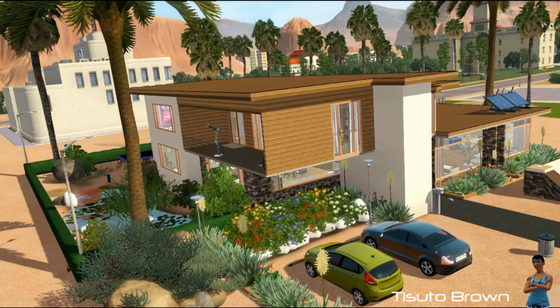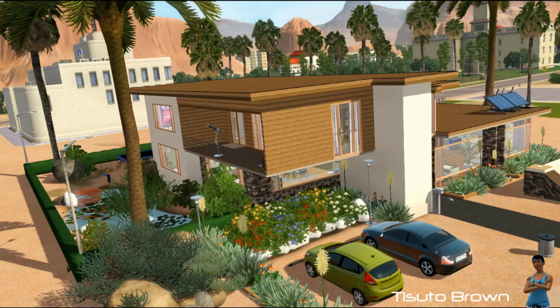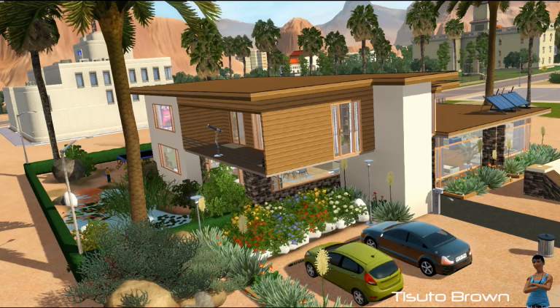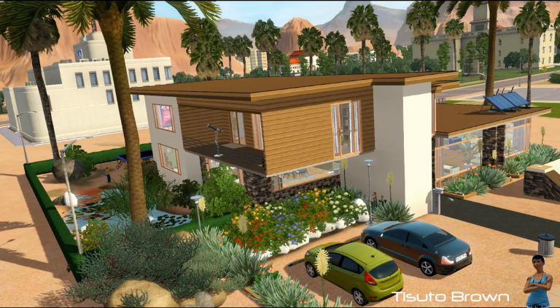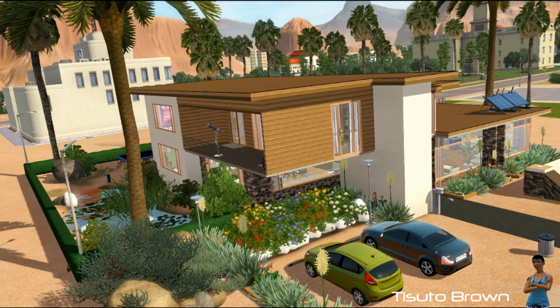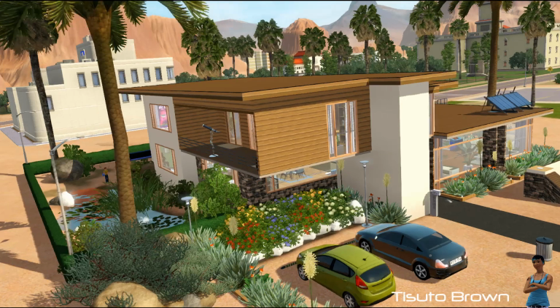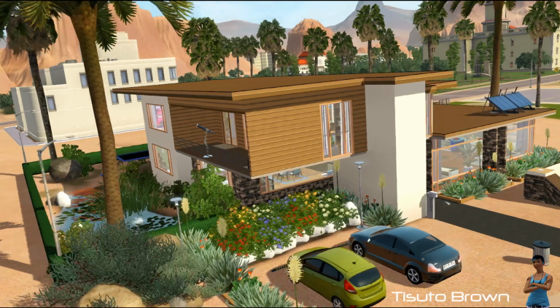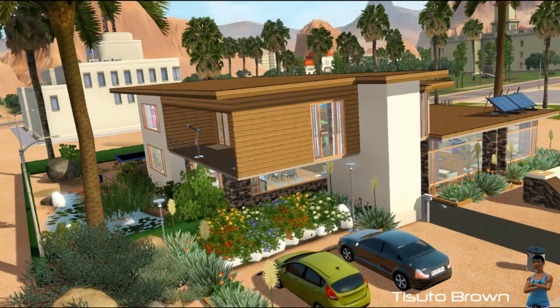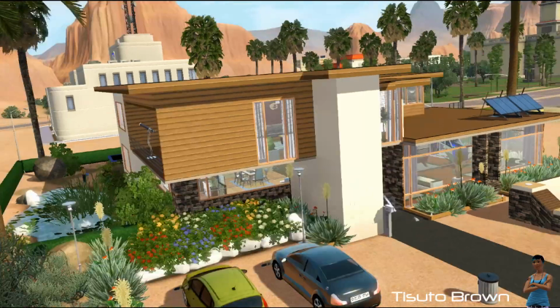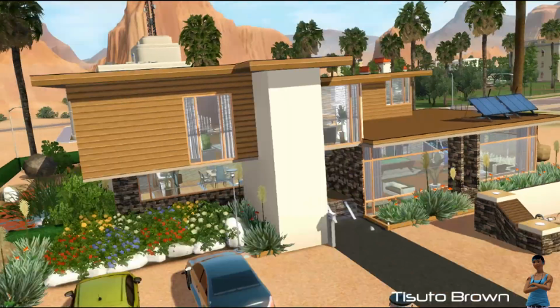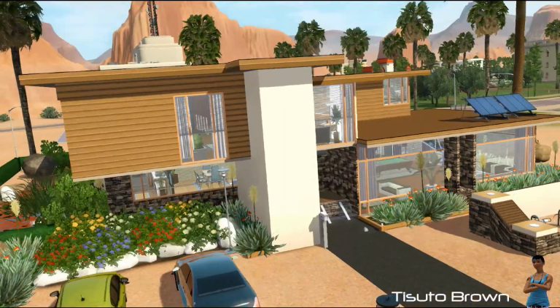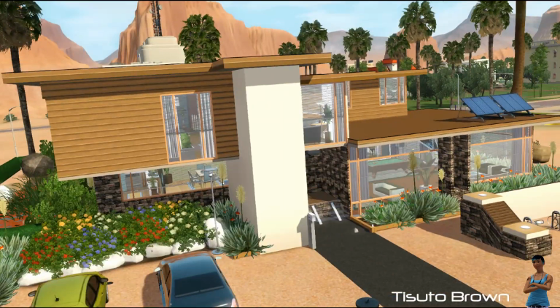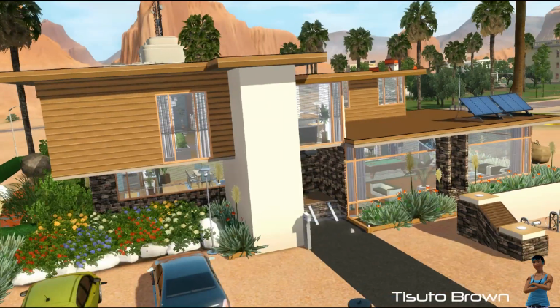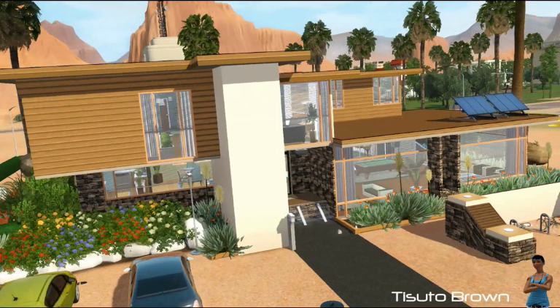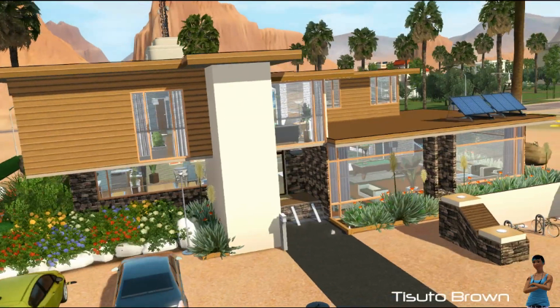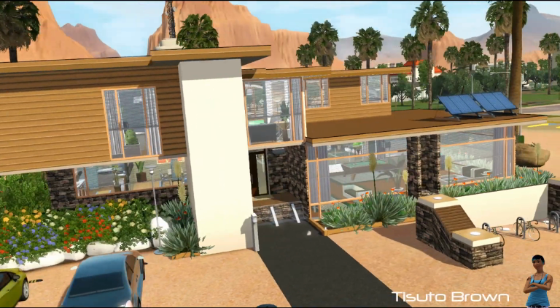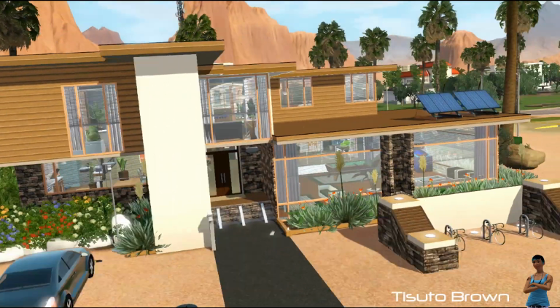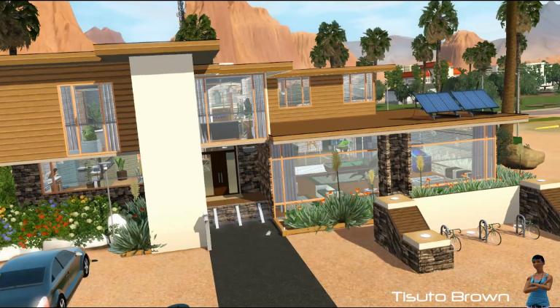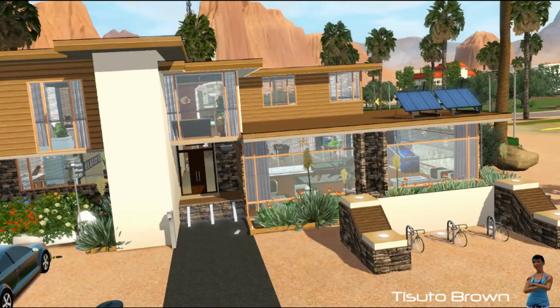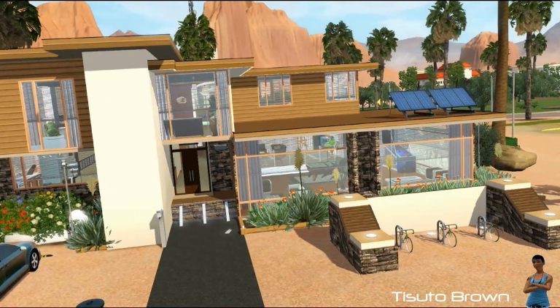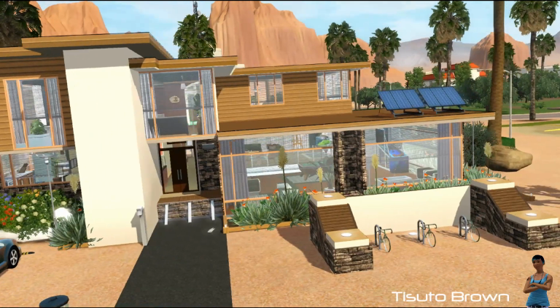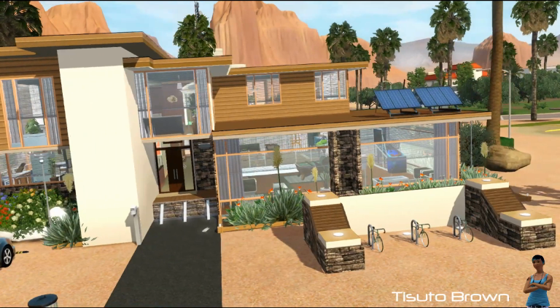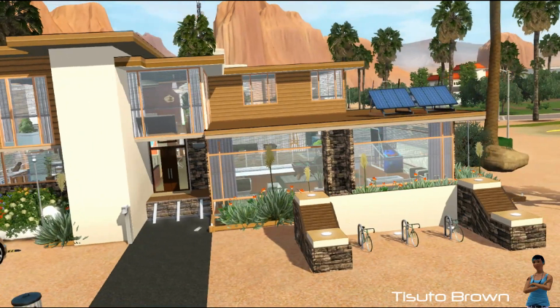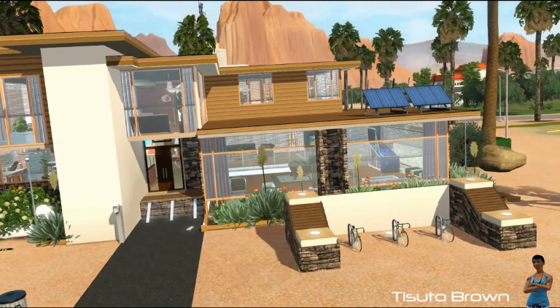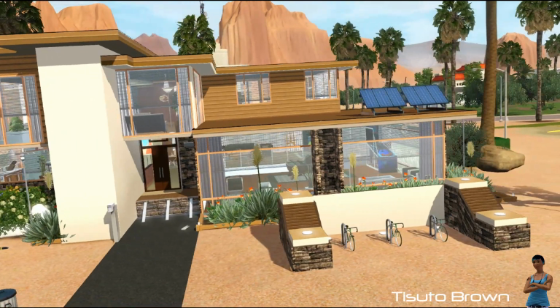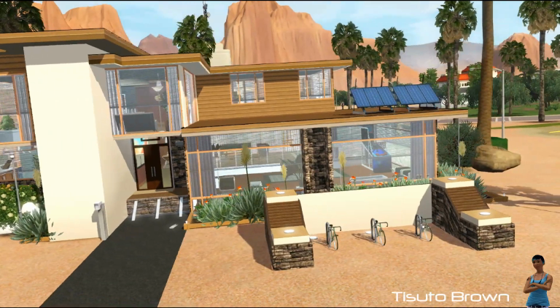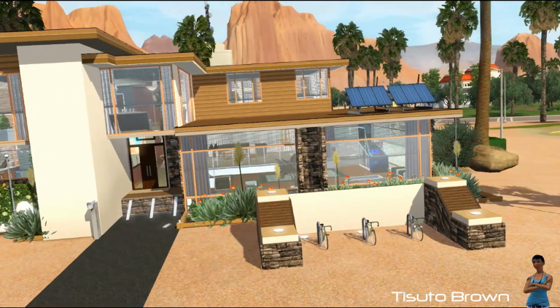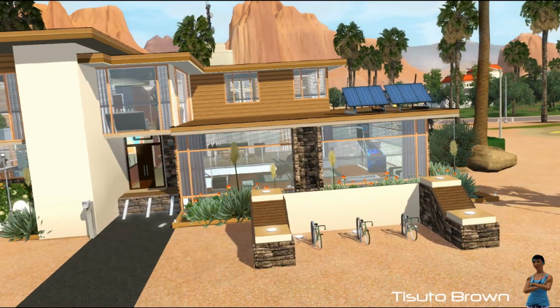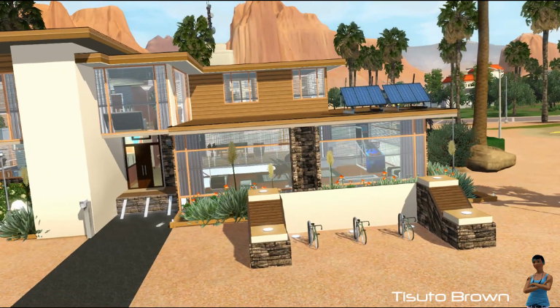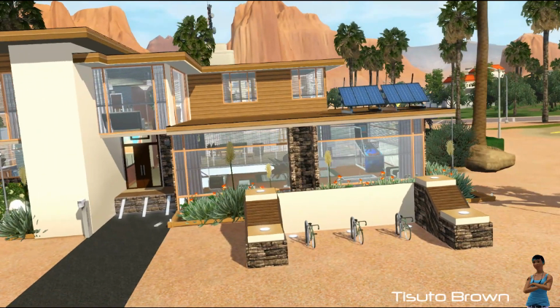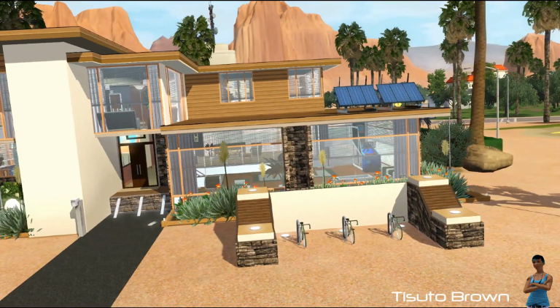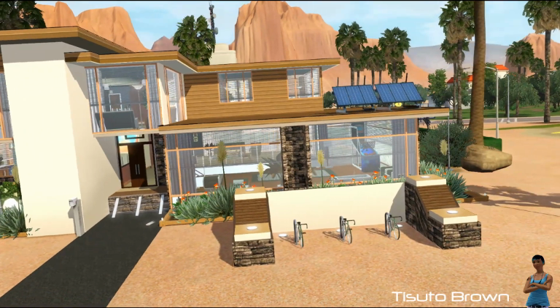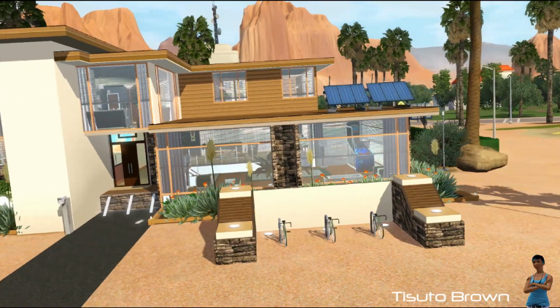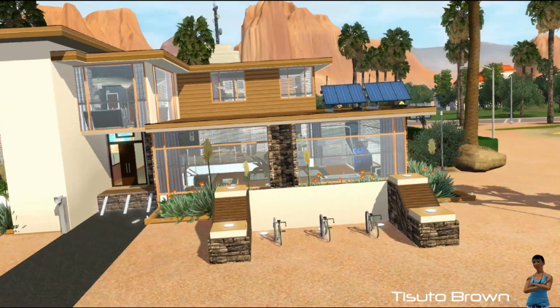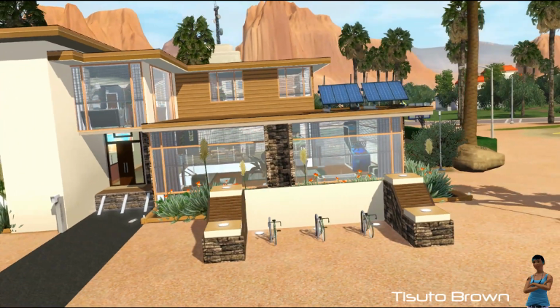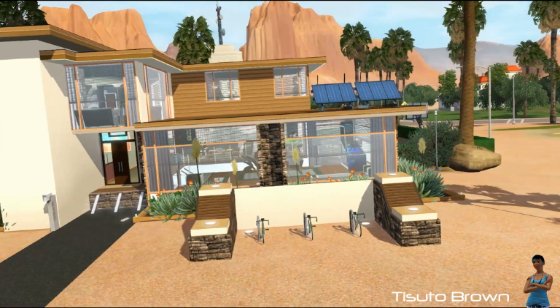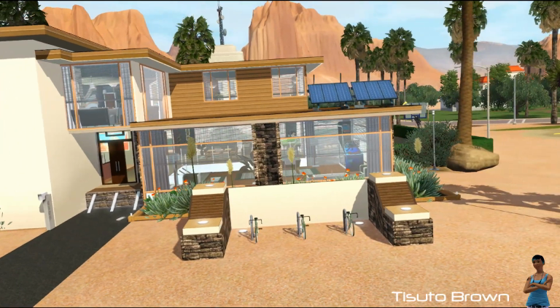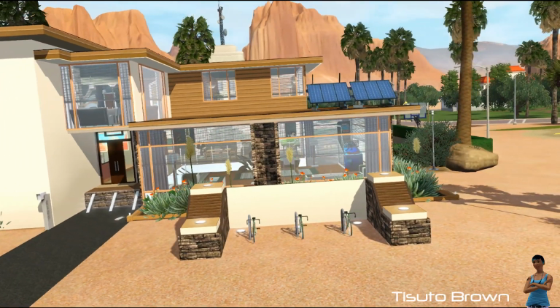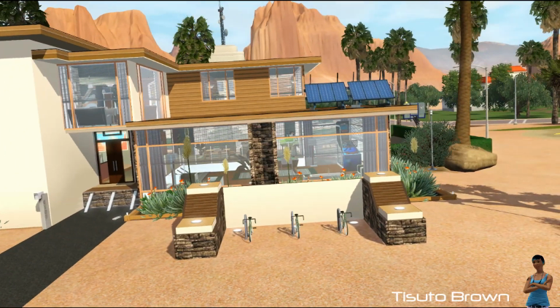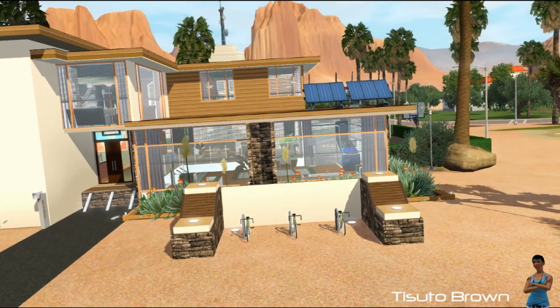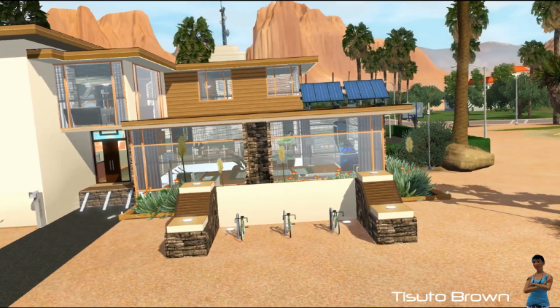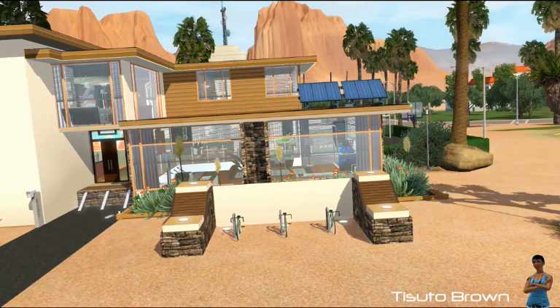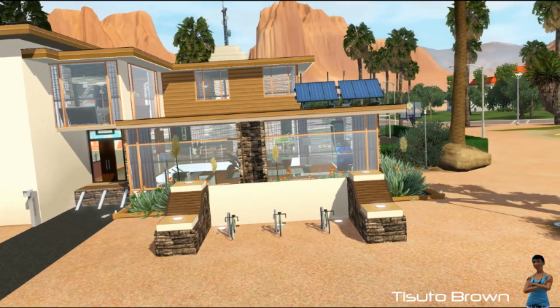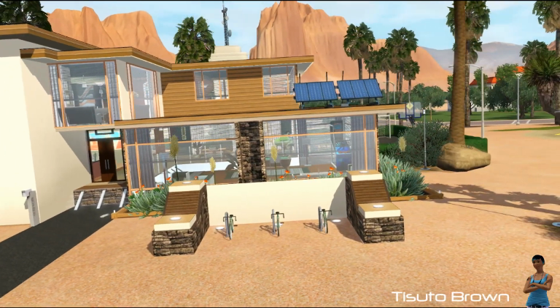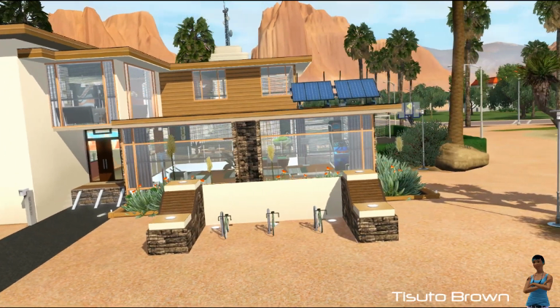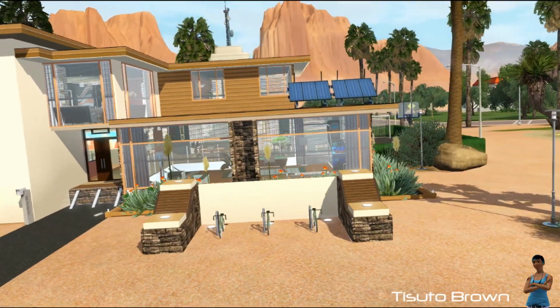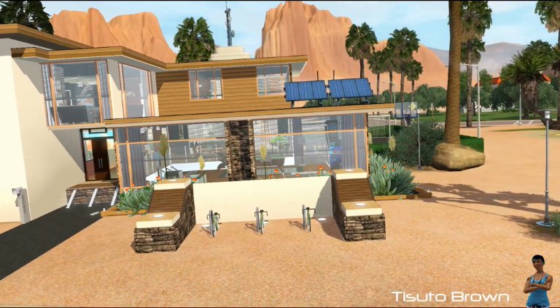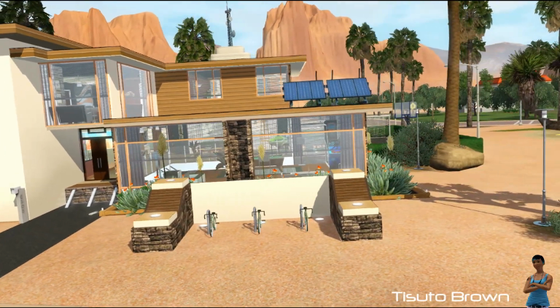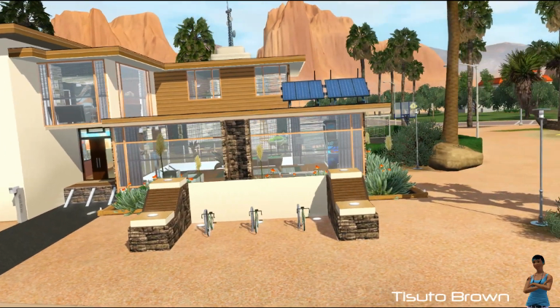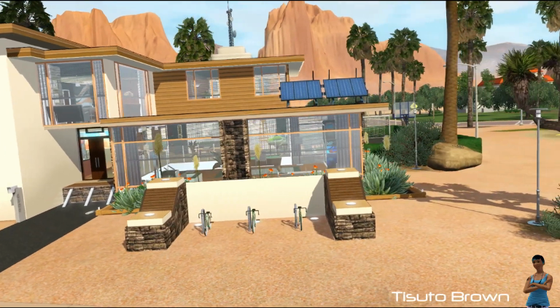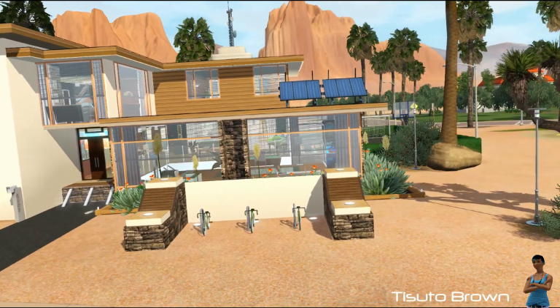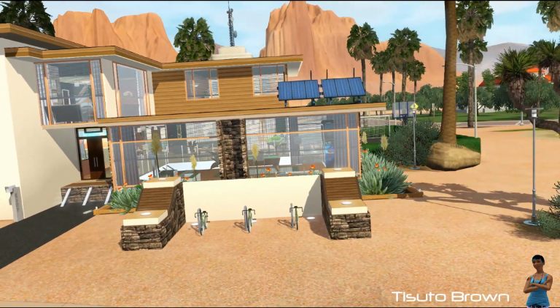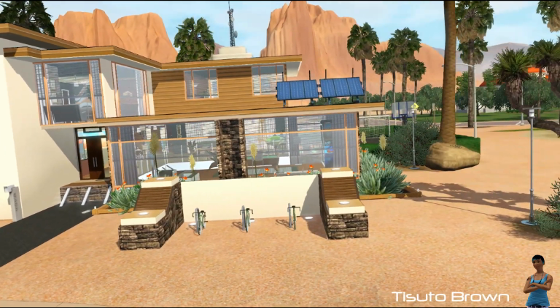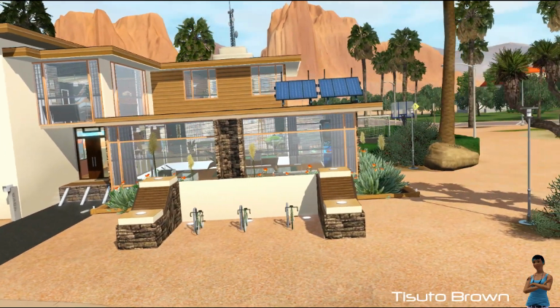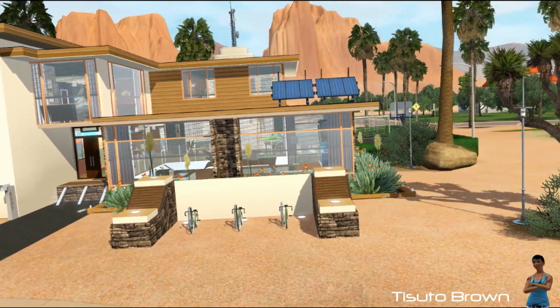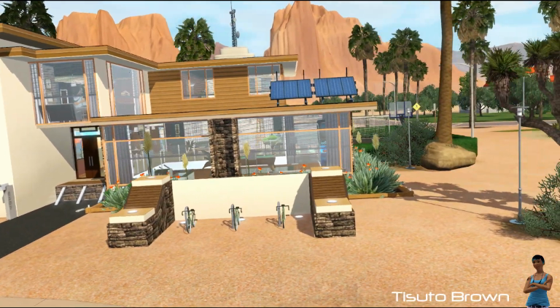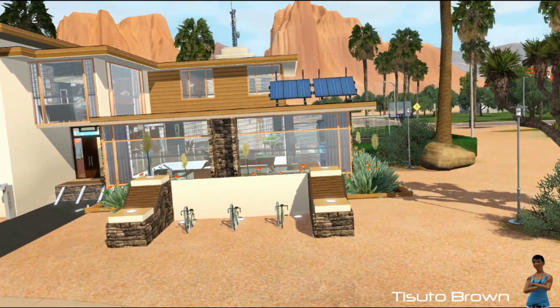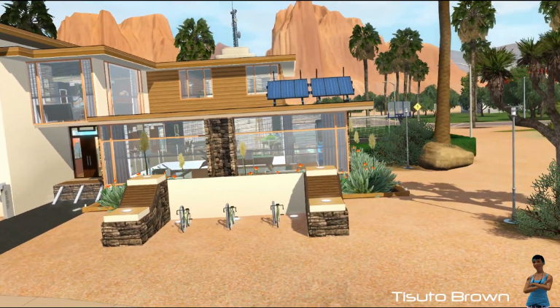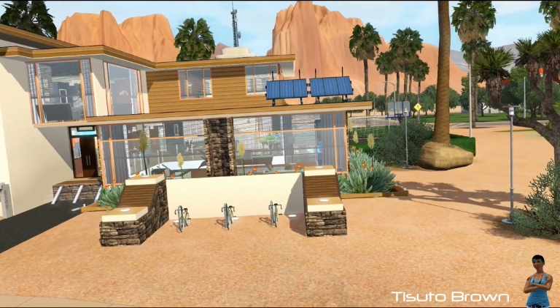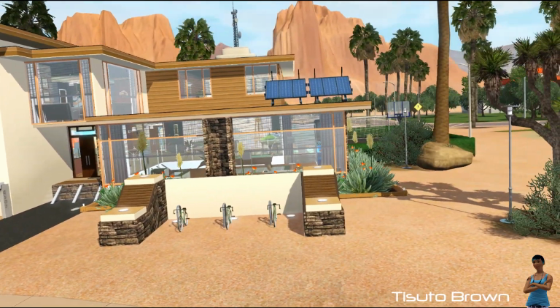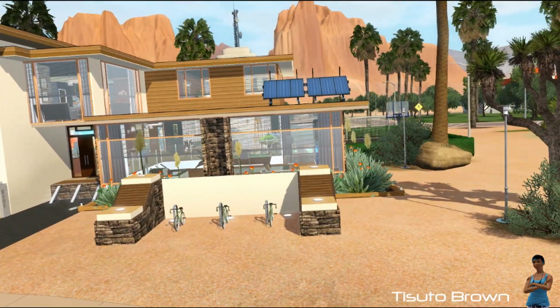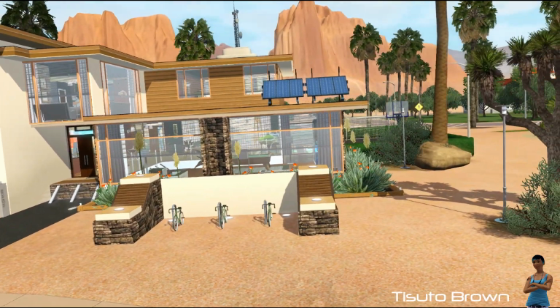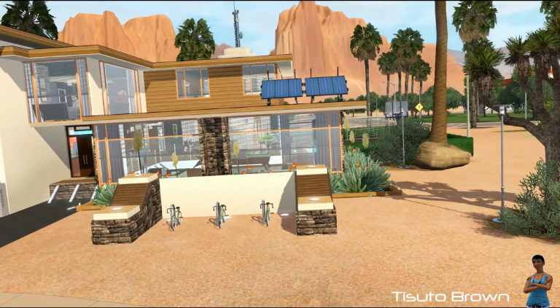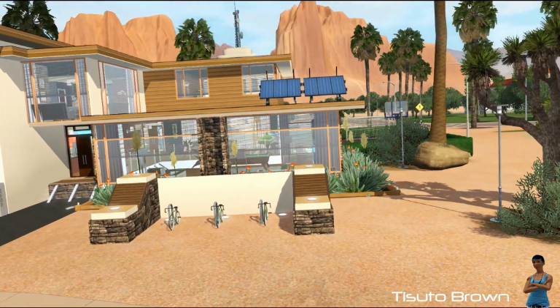If you want to know how this house was built, watch the house building playlist. The link will be in the description and let me know what you think of it.